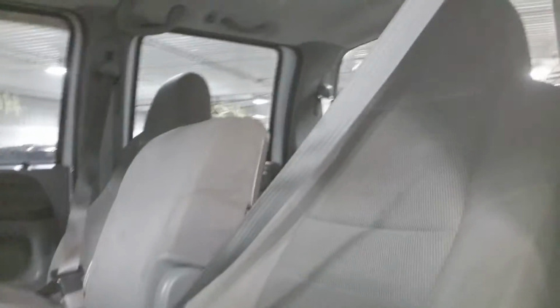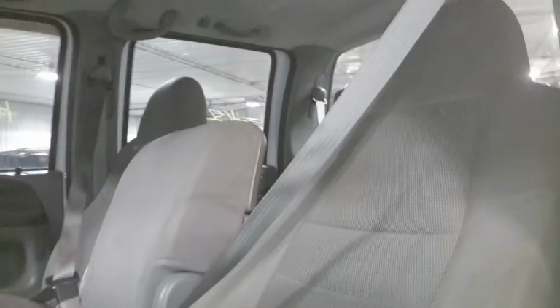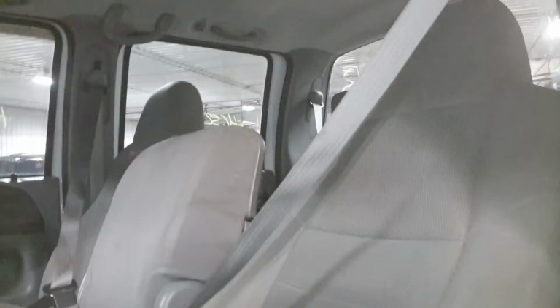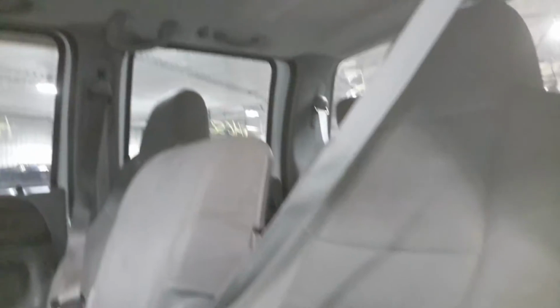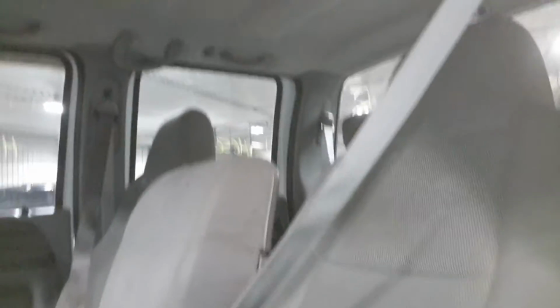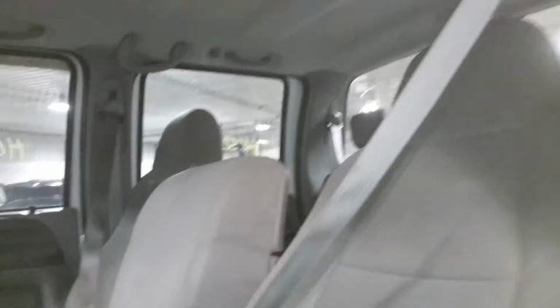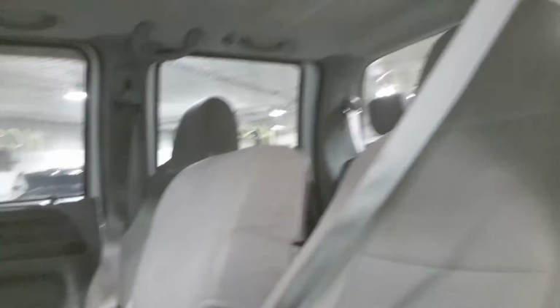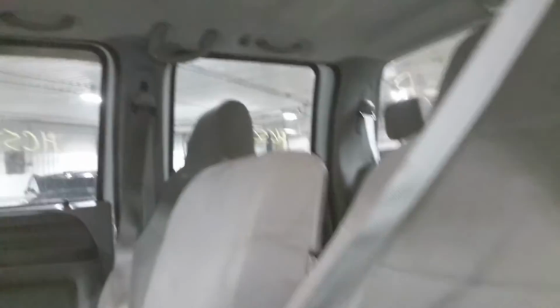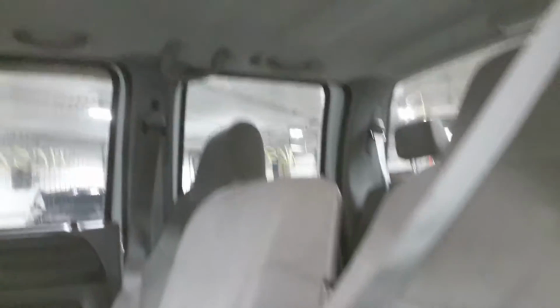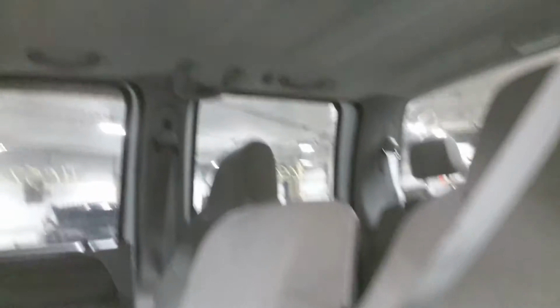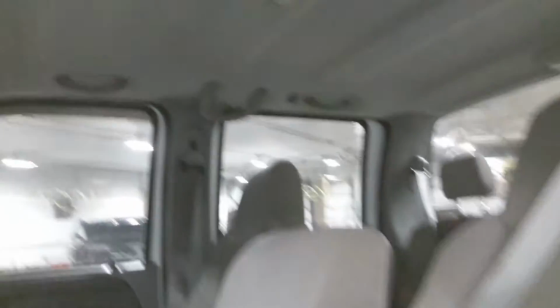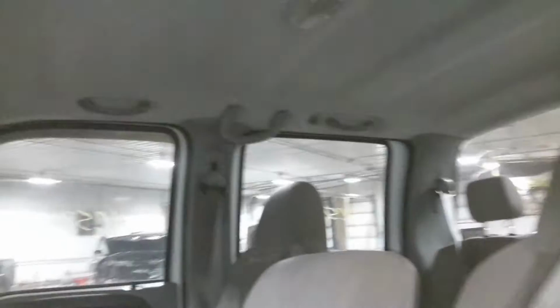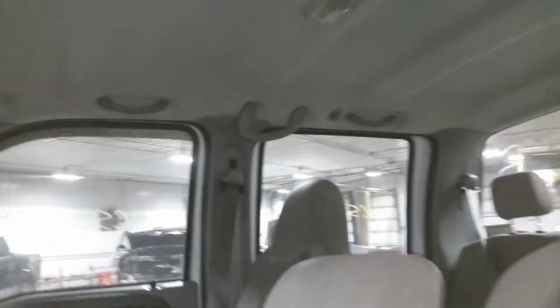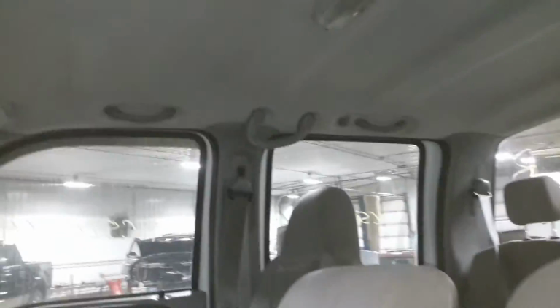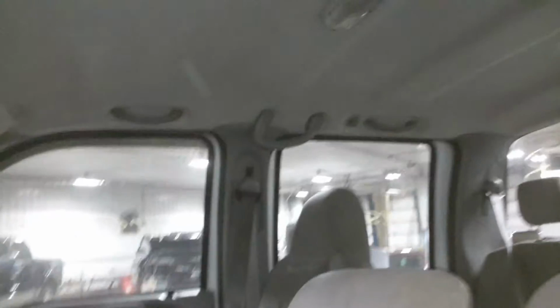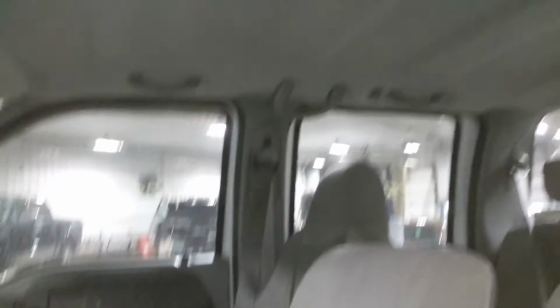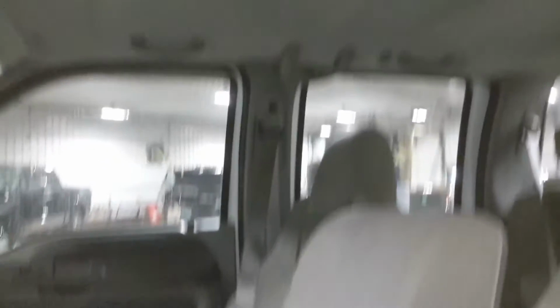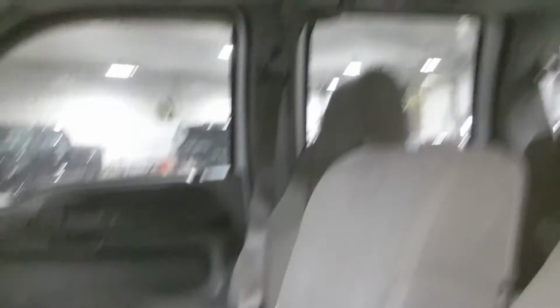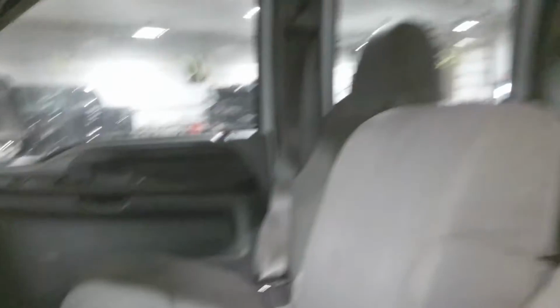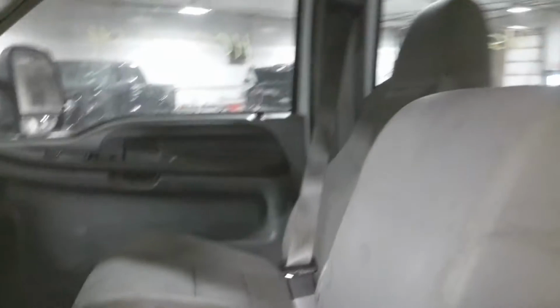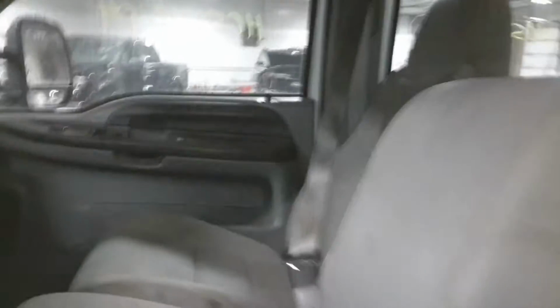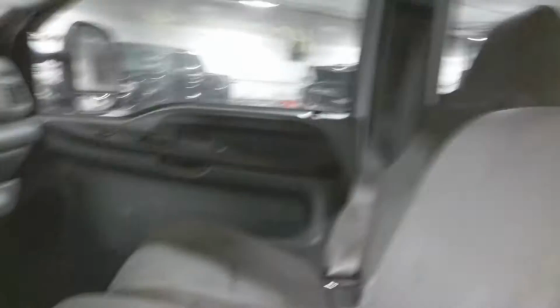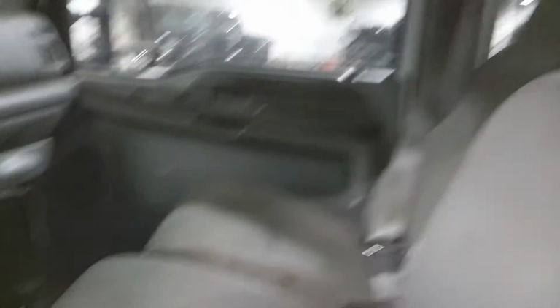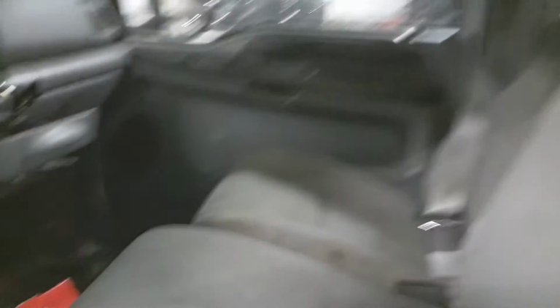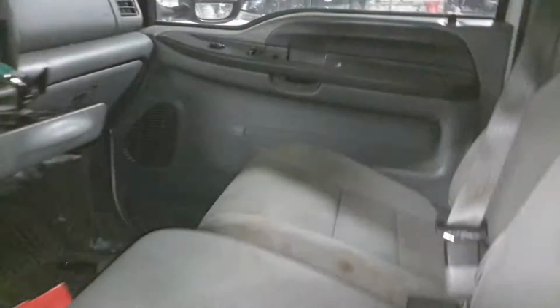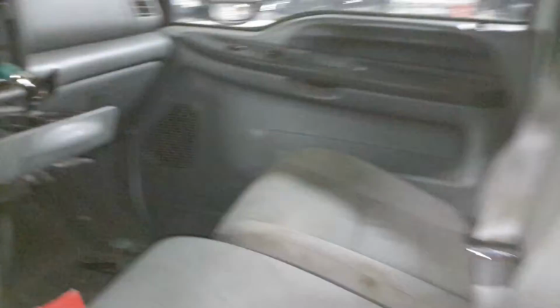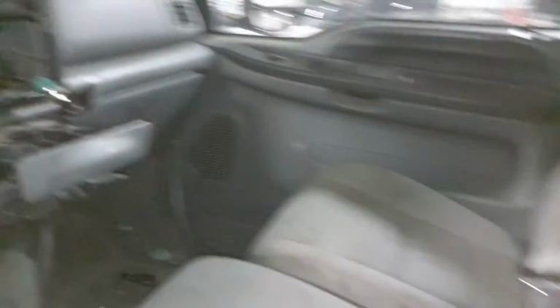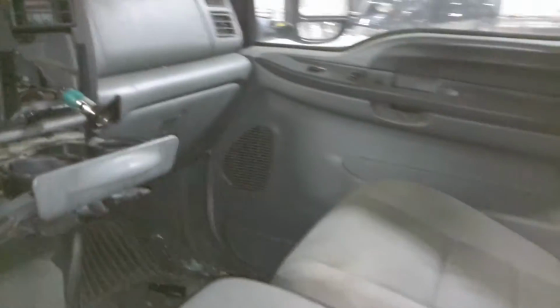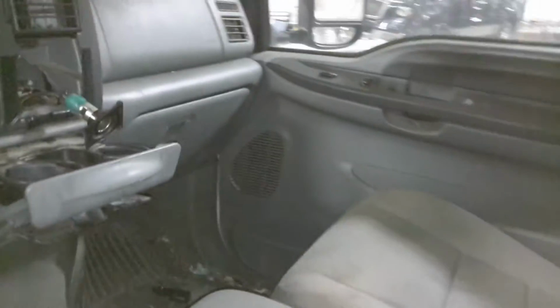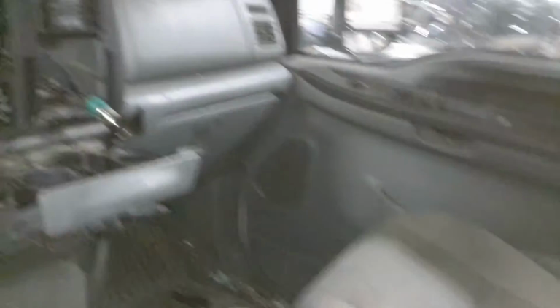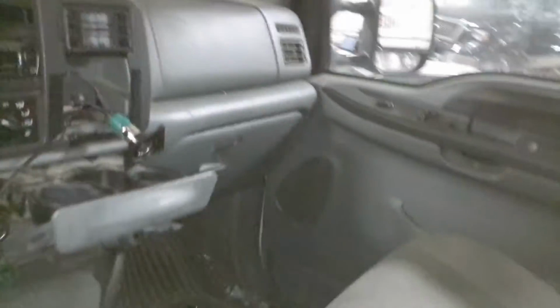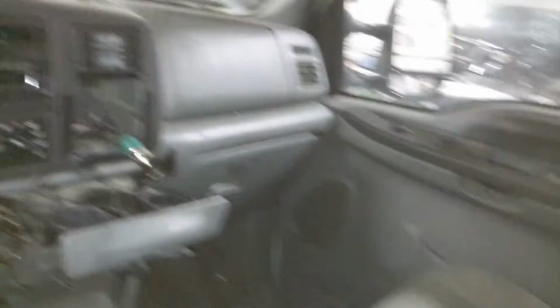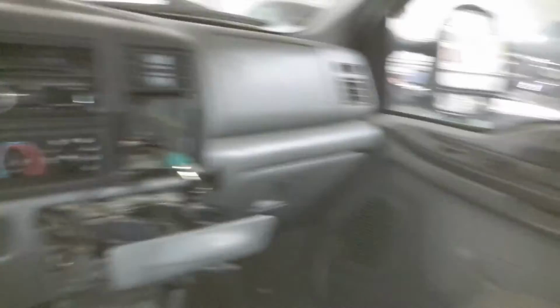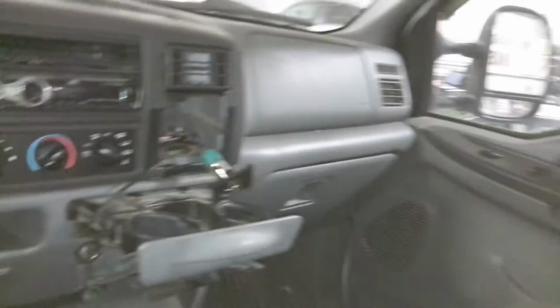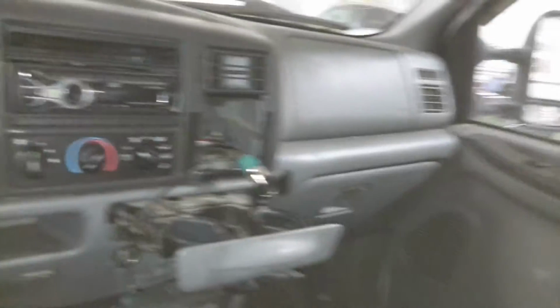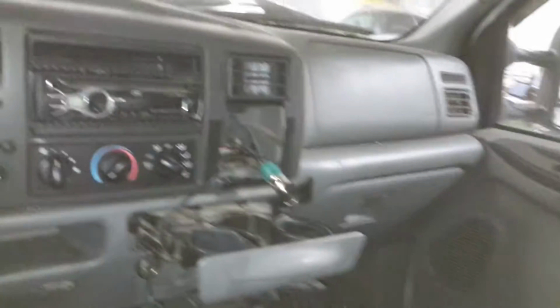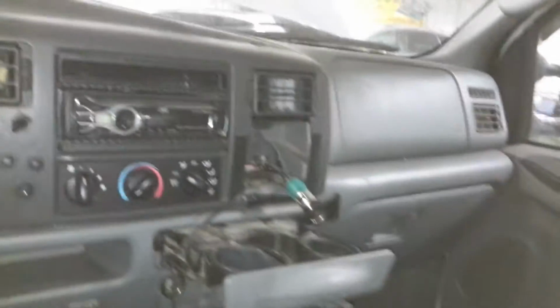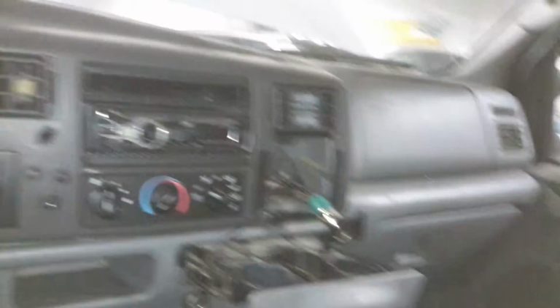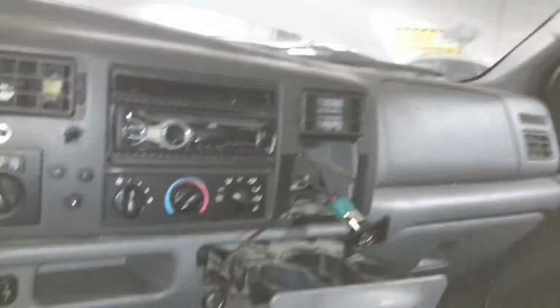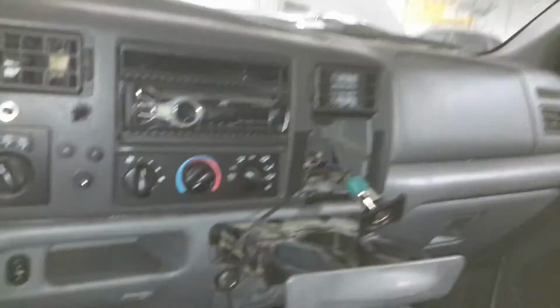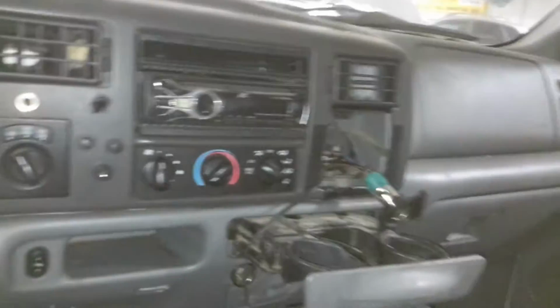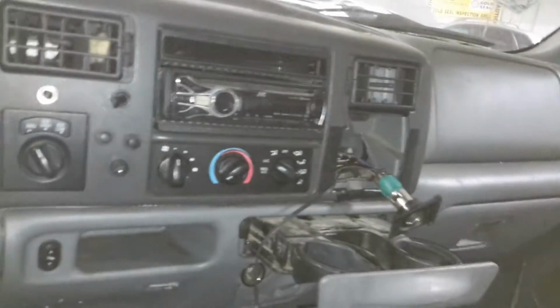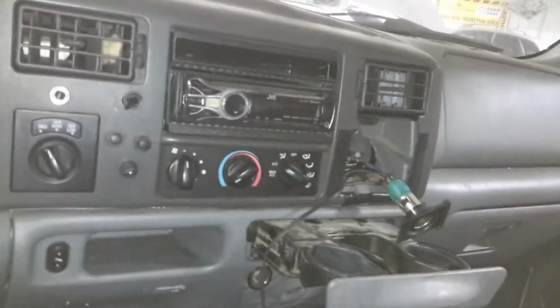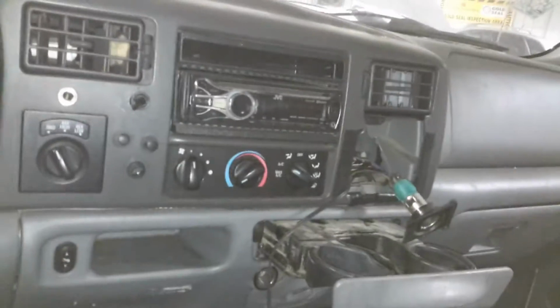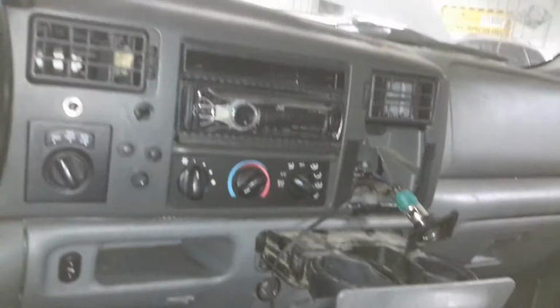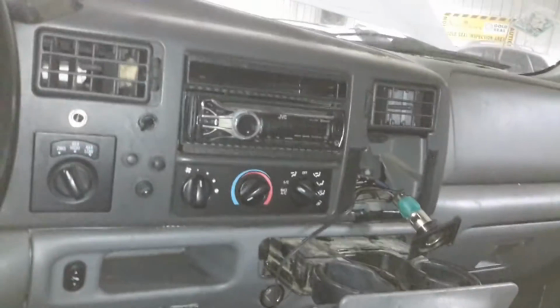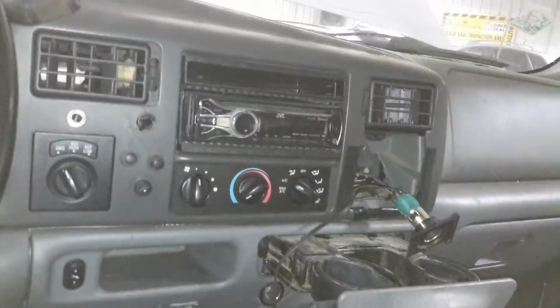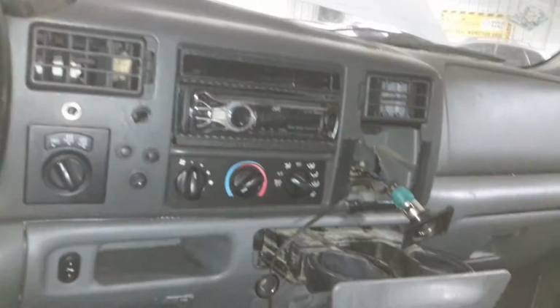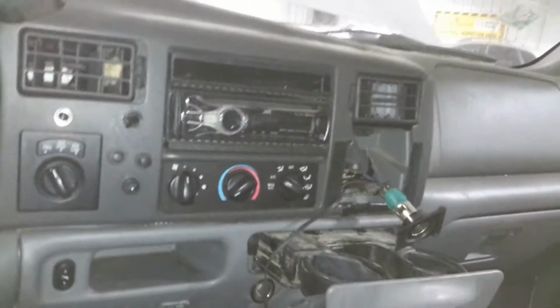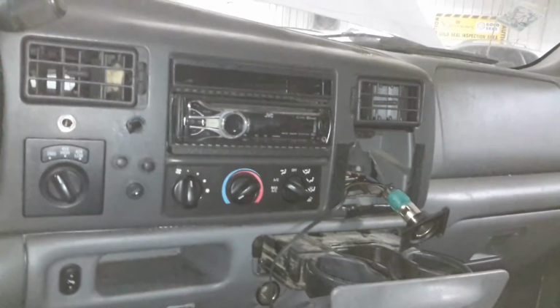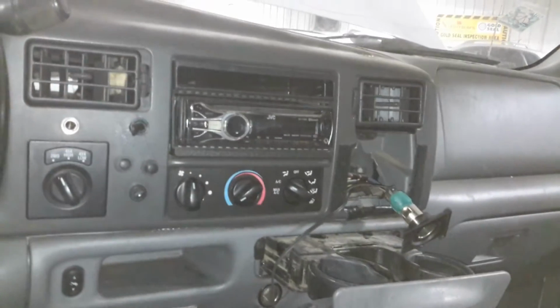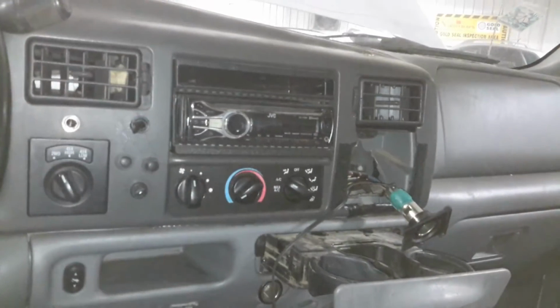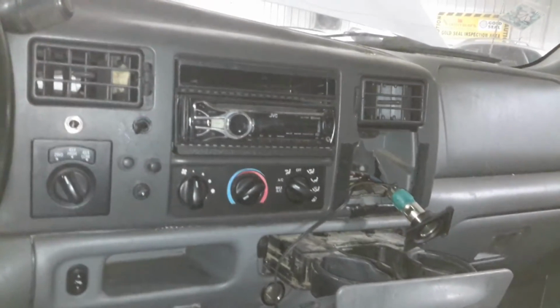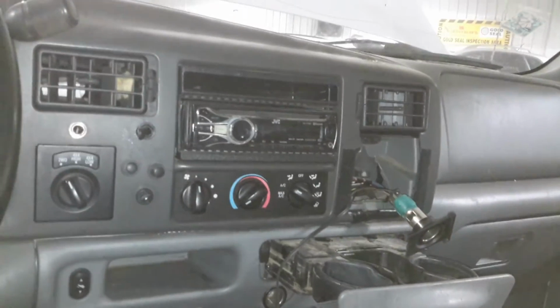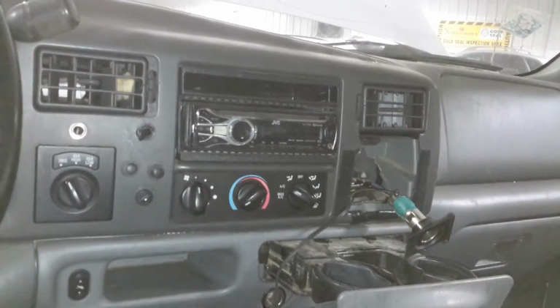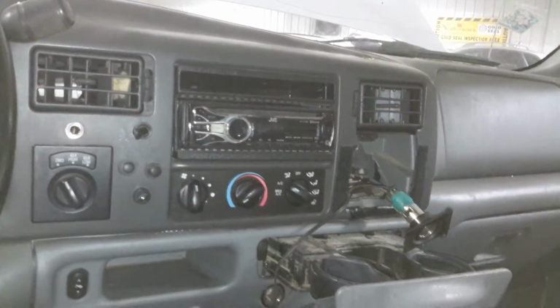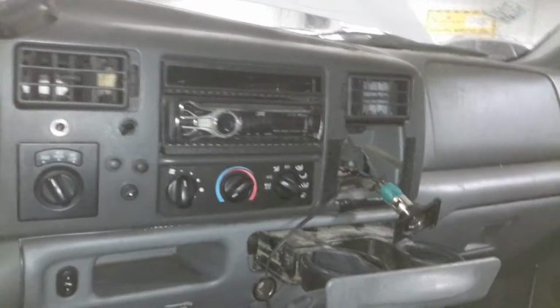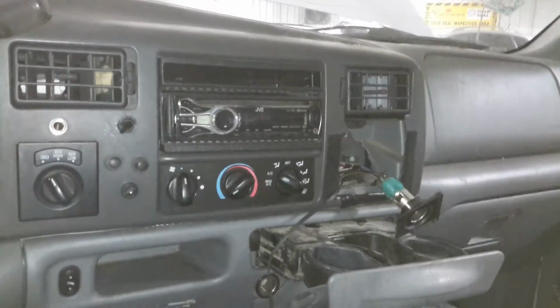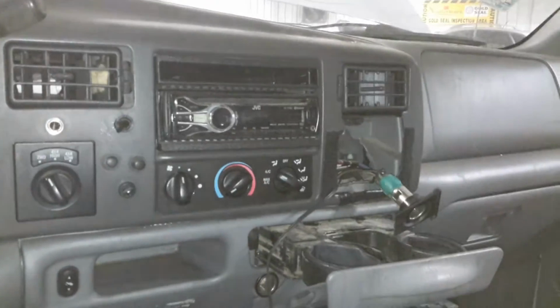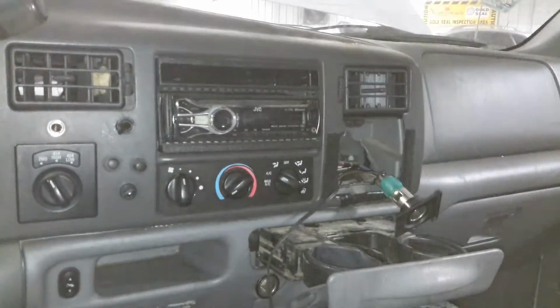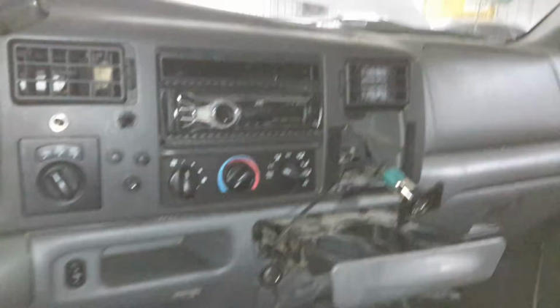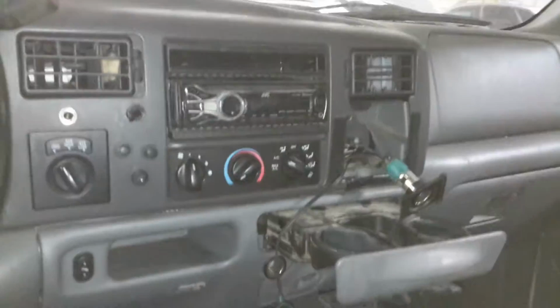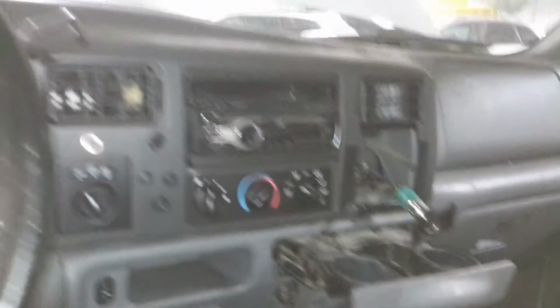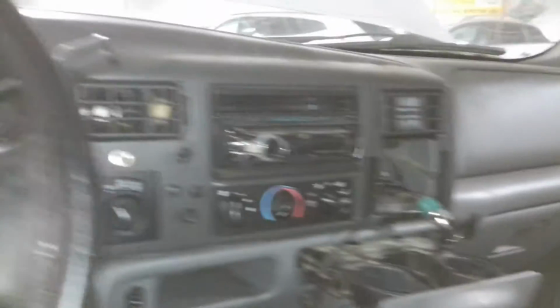Great interior. Aftermarket Bluetooth CD player — does work.